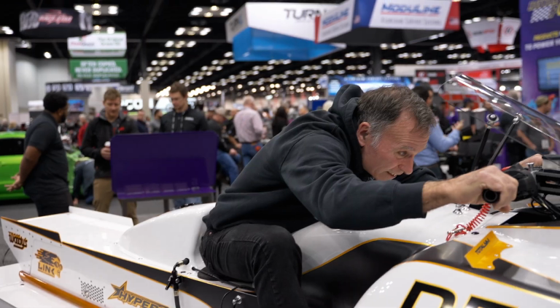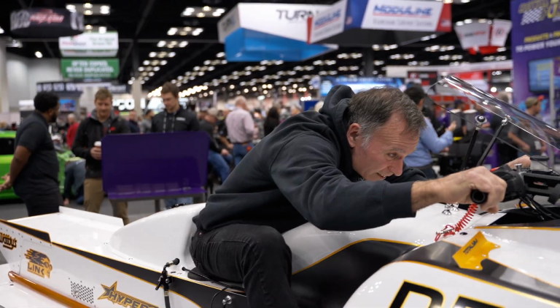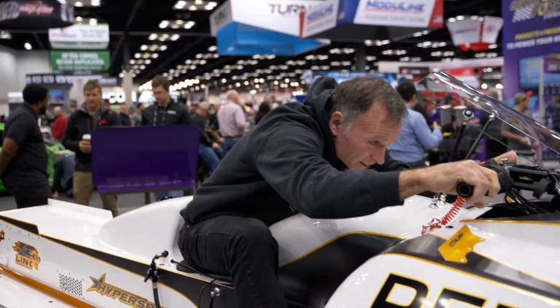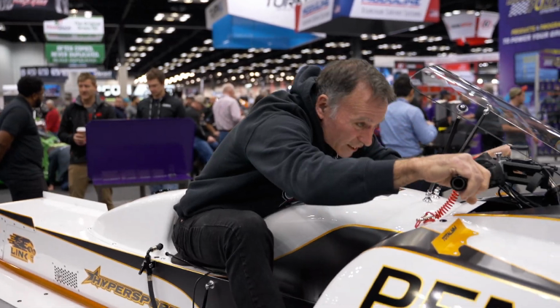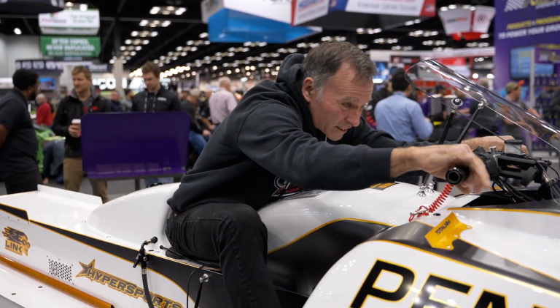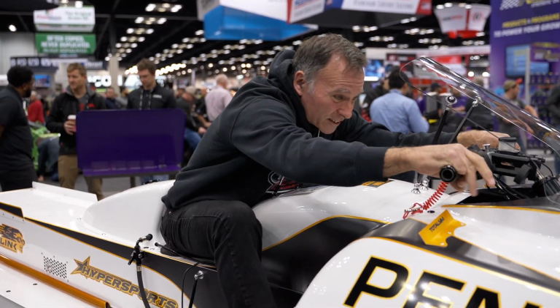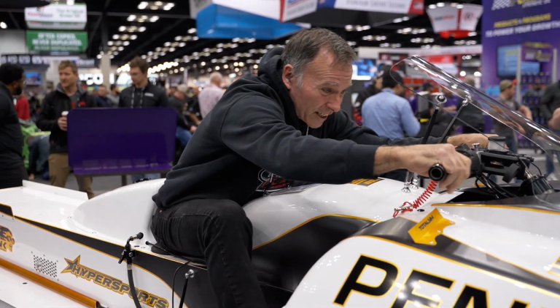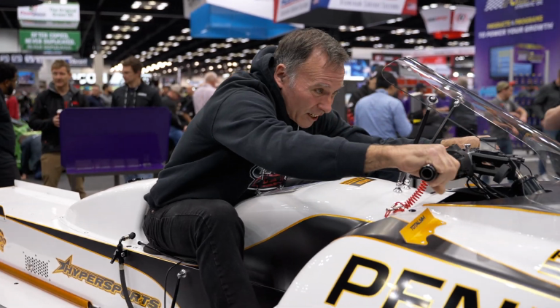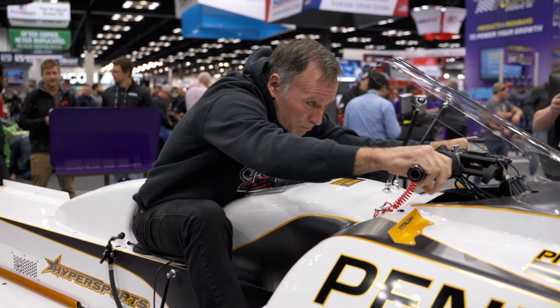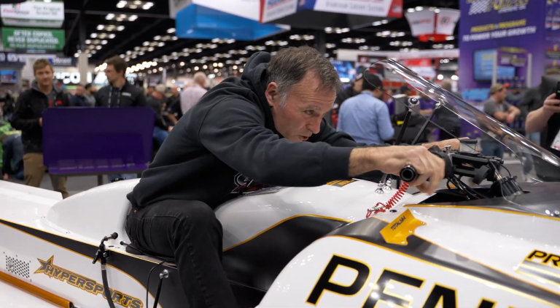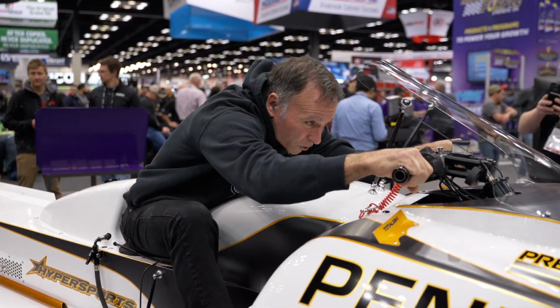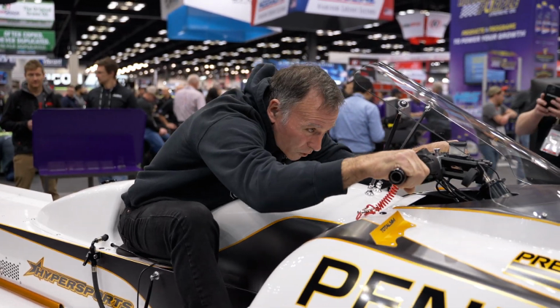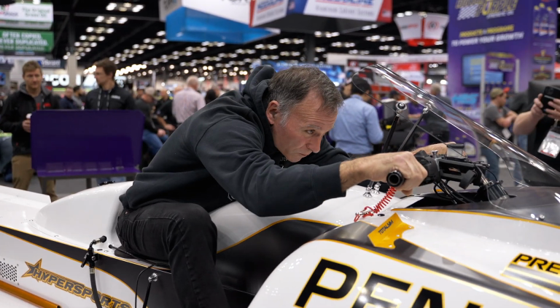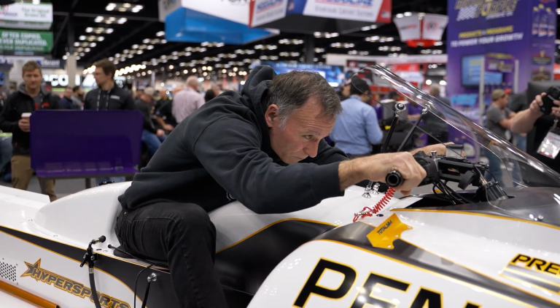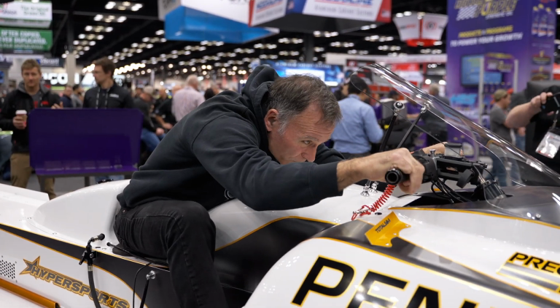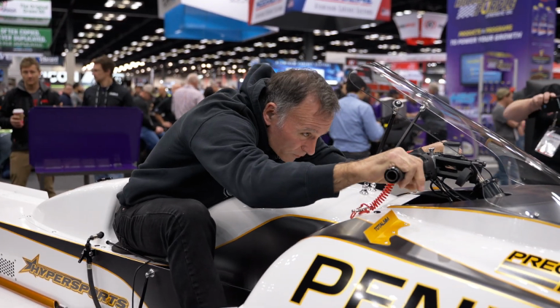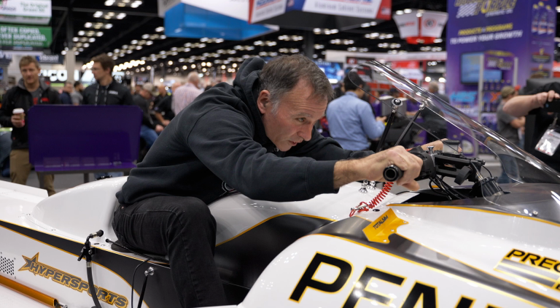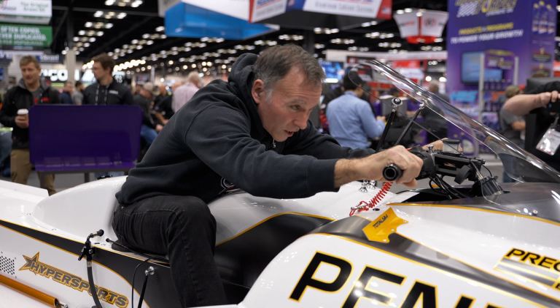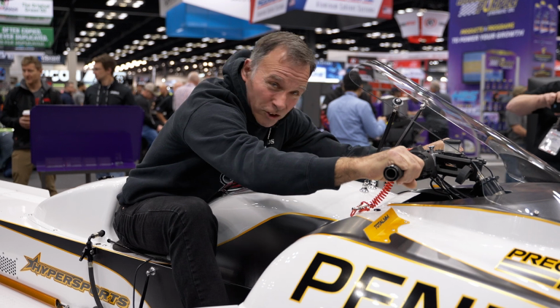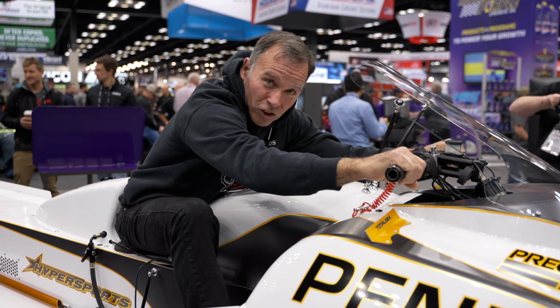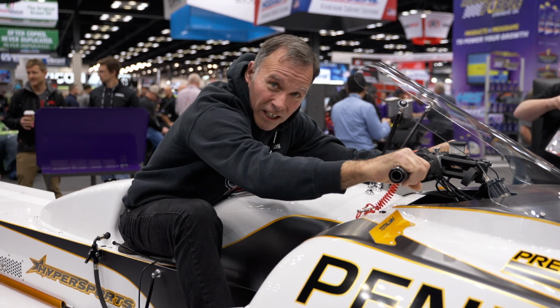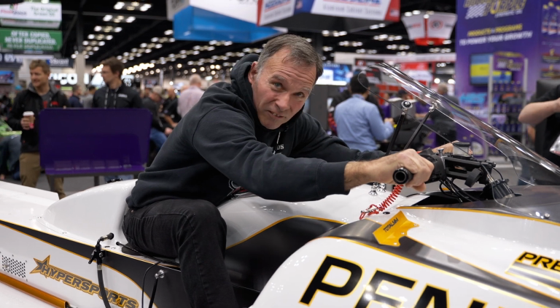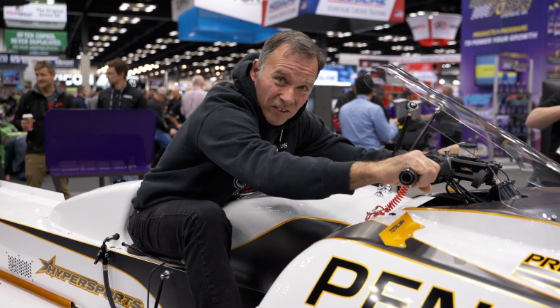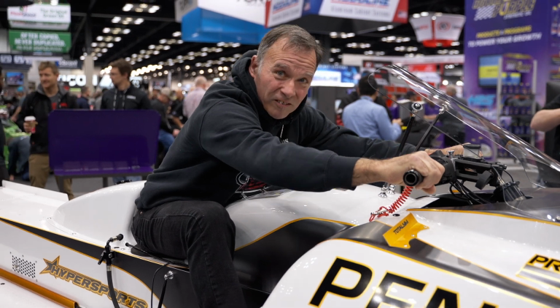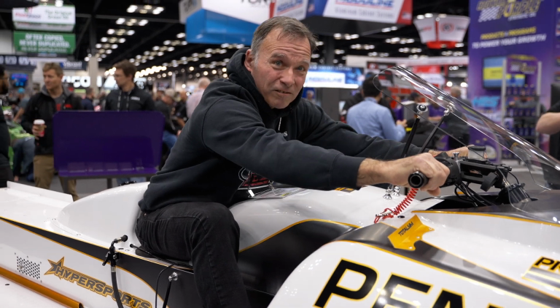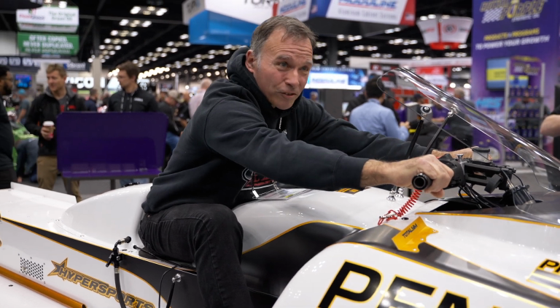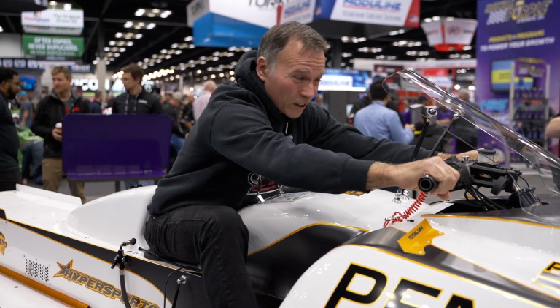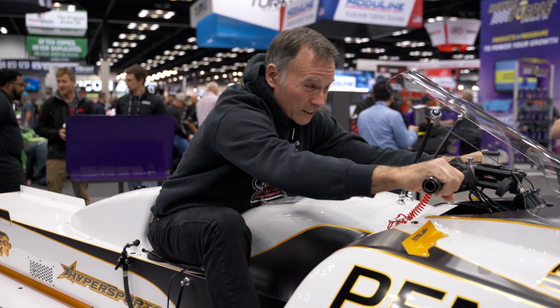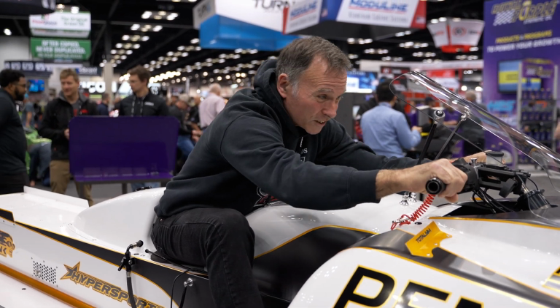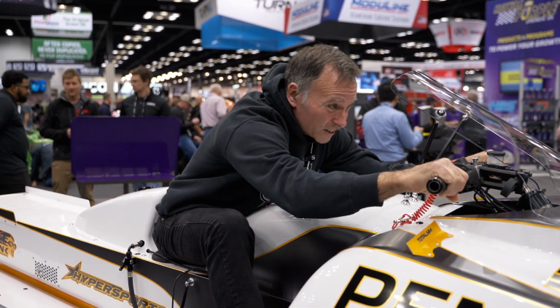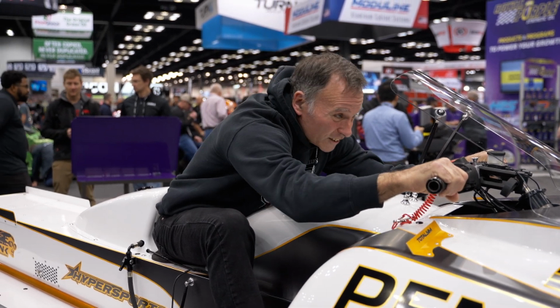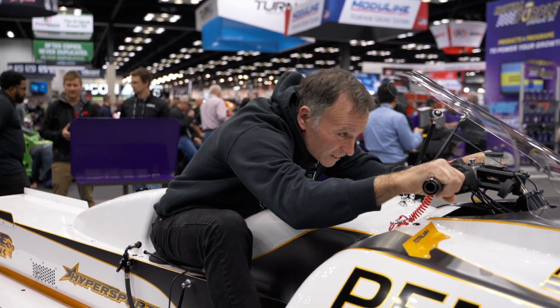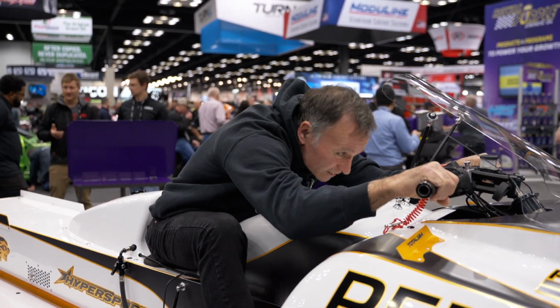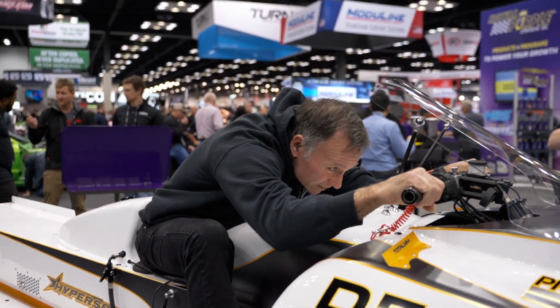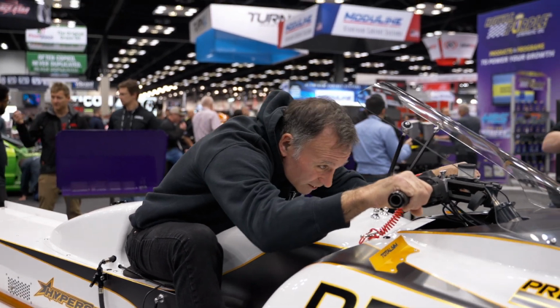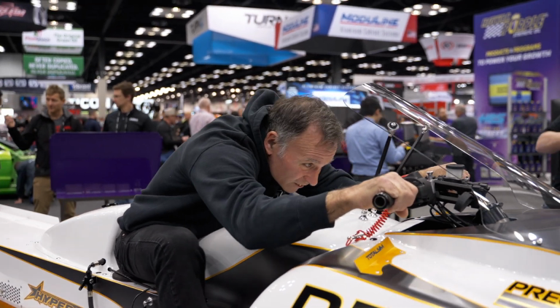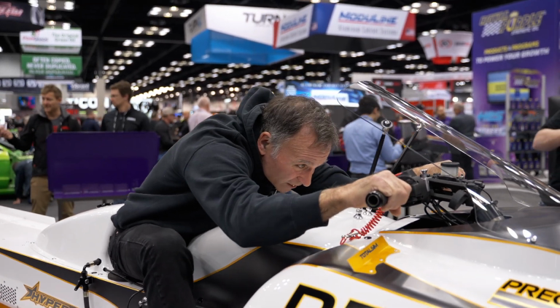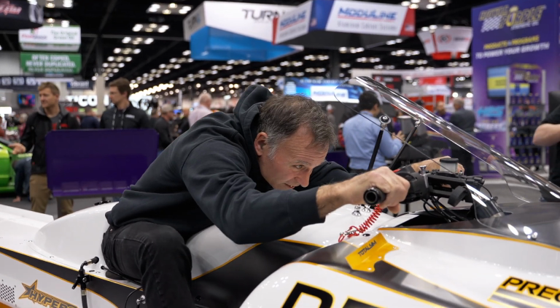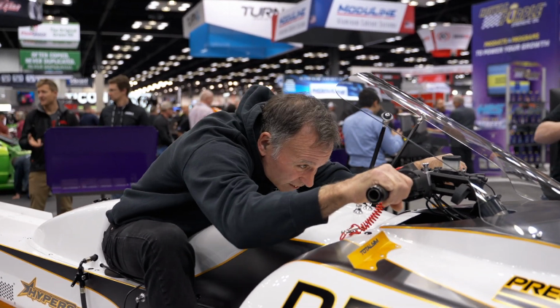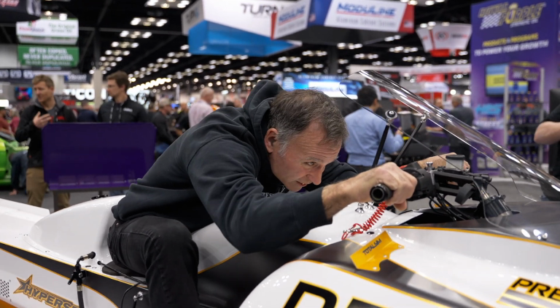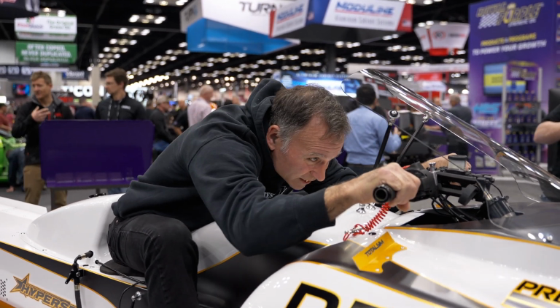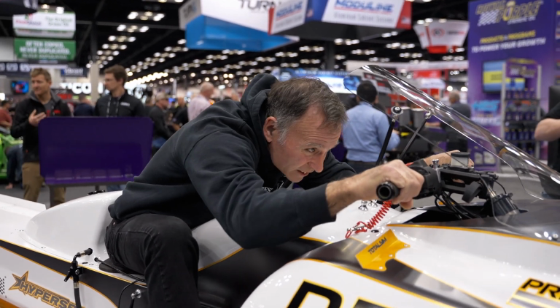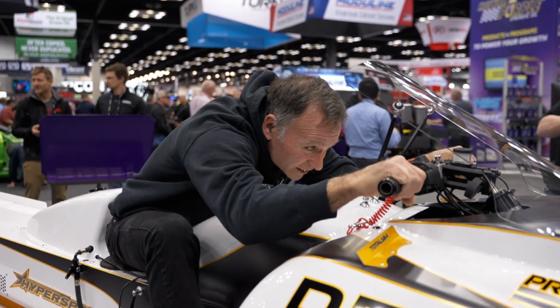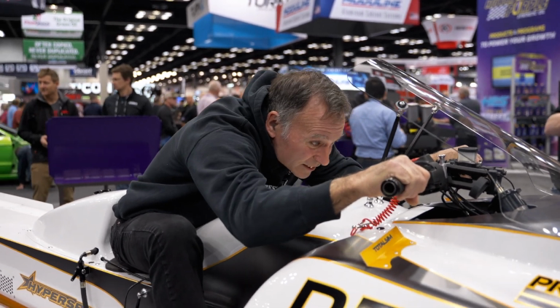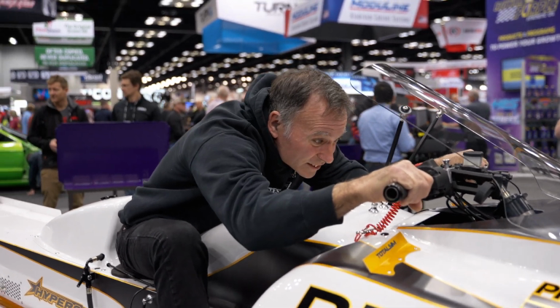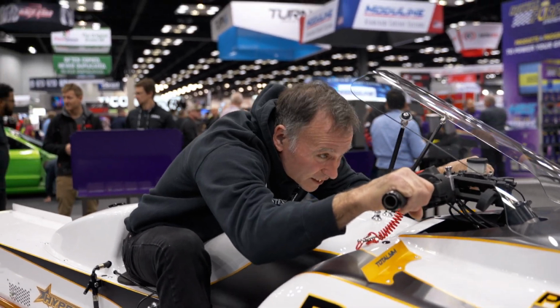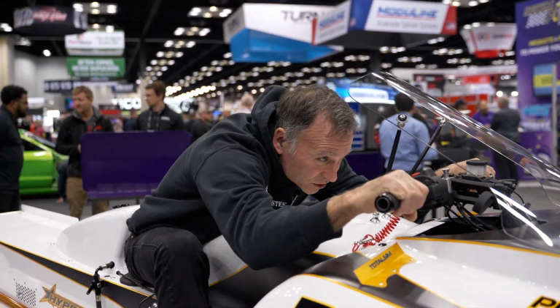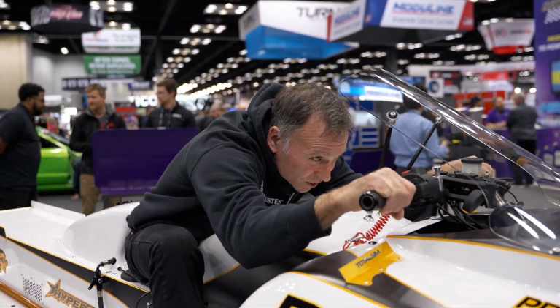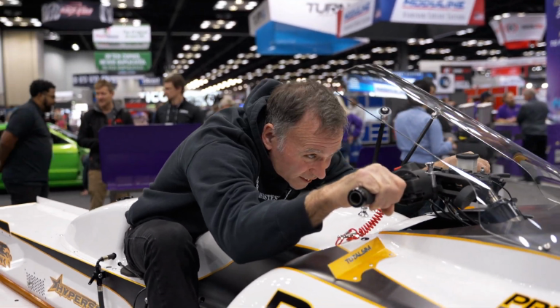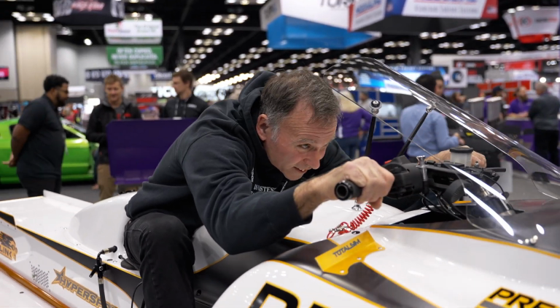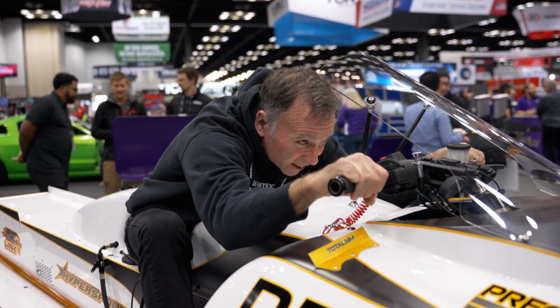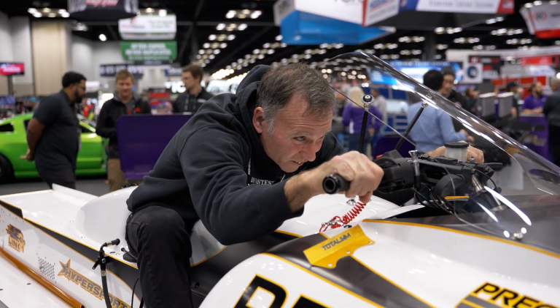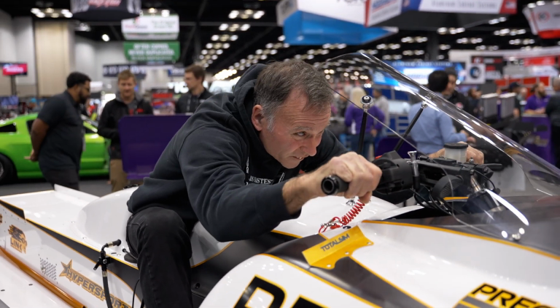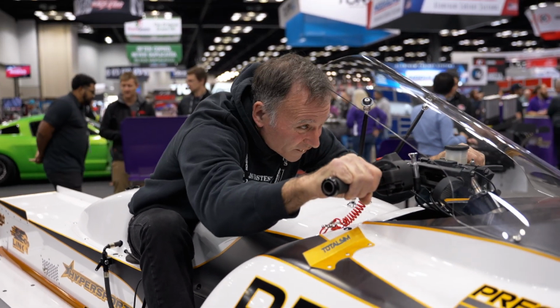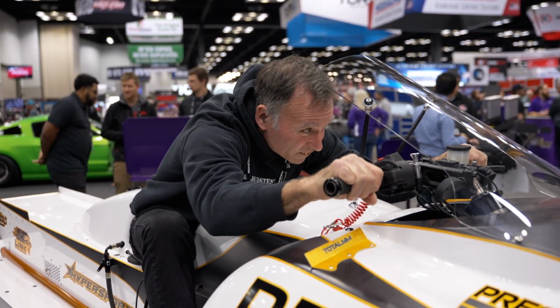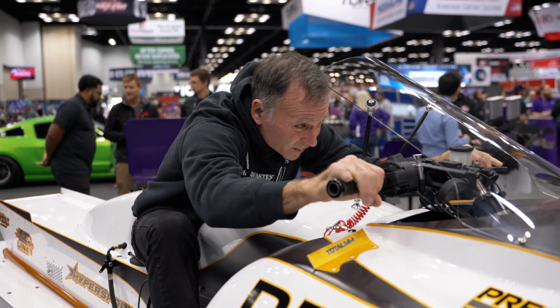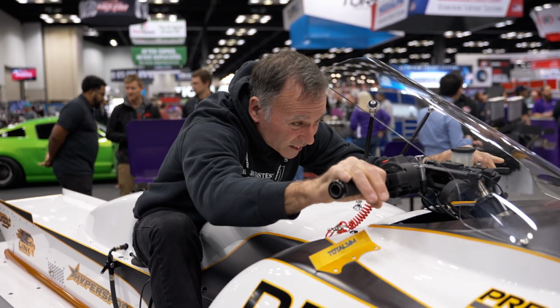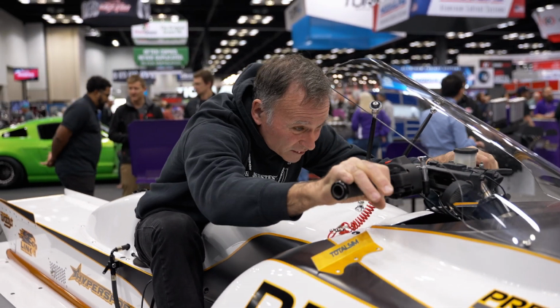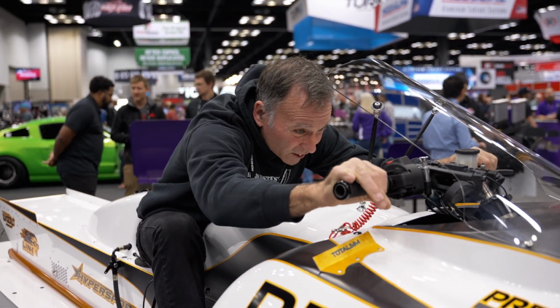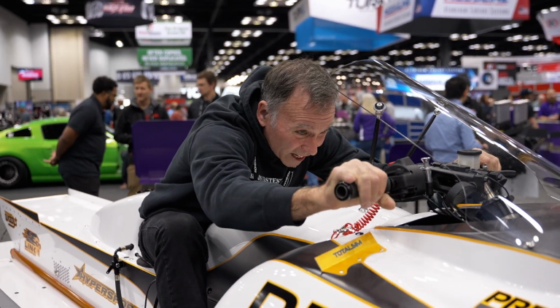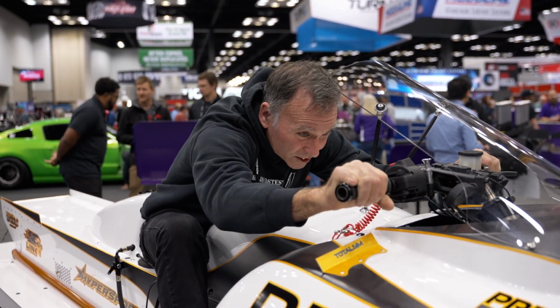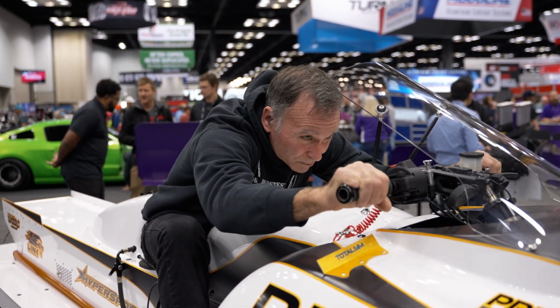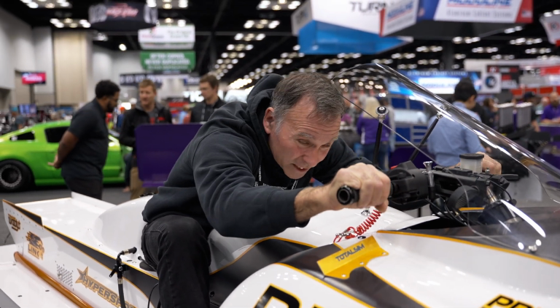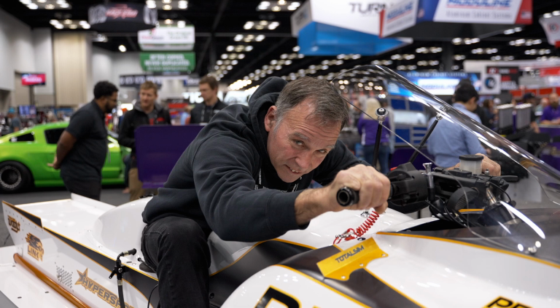It's set up so that our driver, Chris, gets right down and it locks them in.